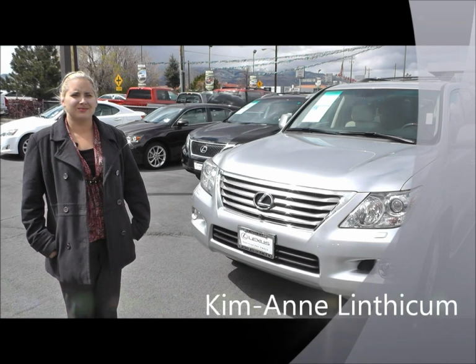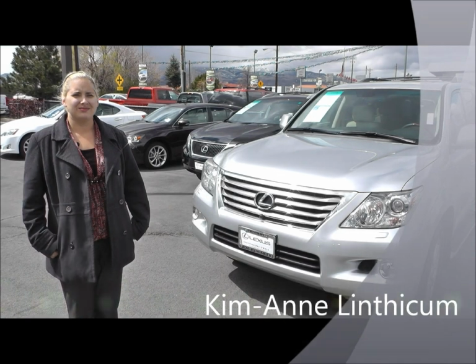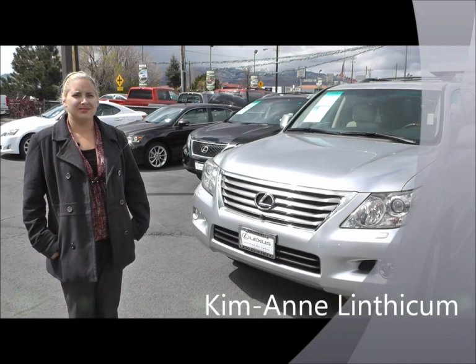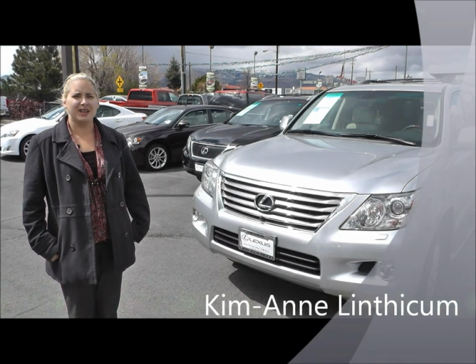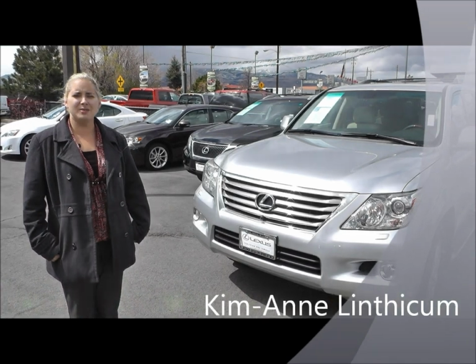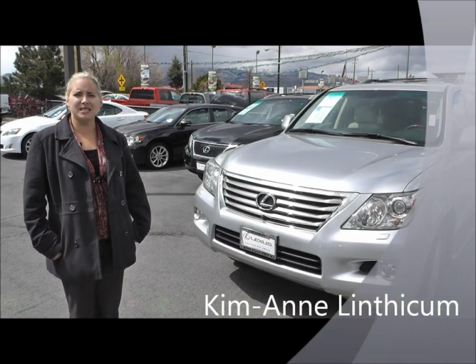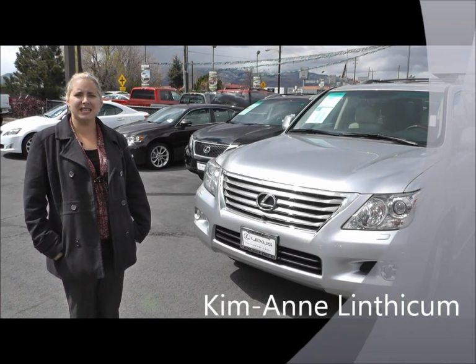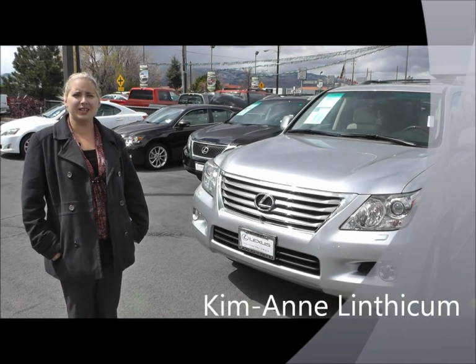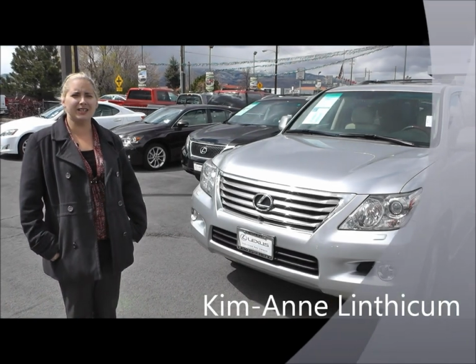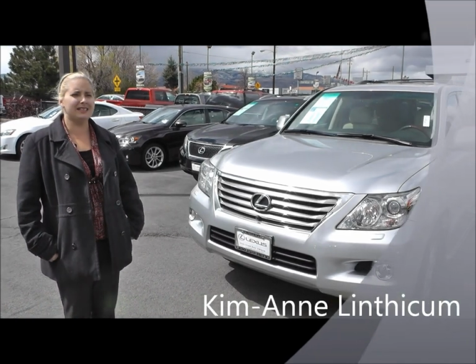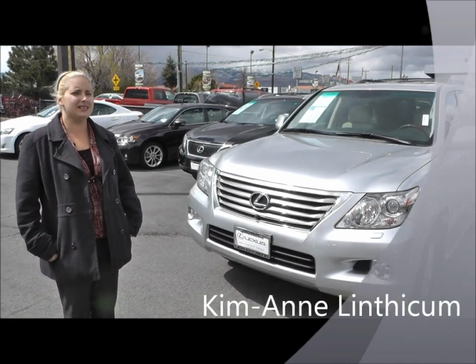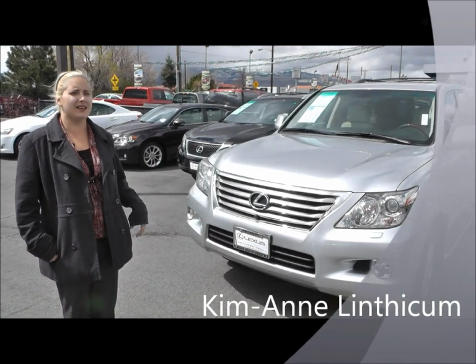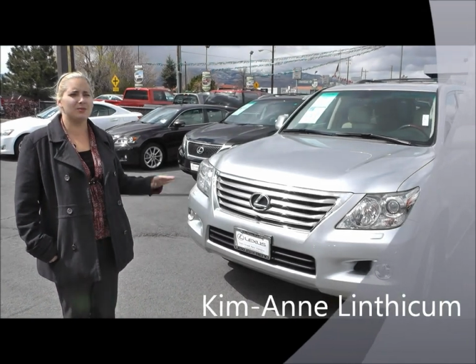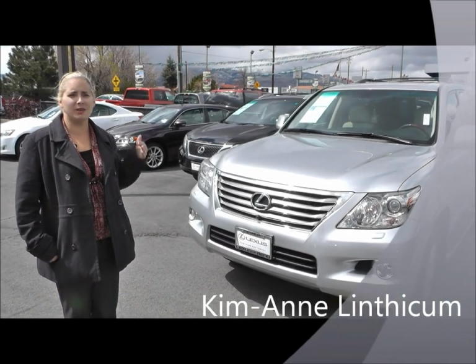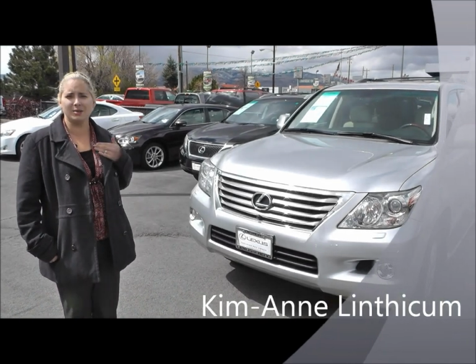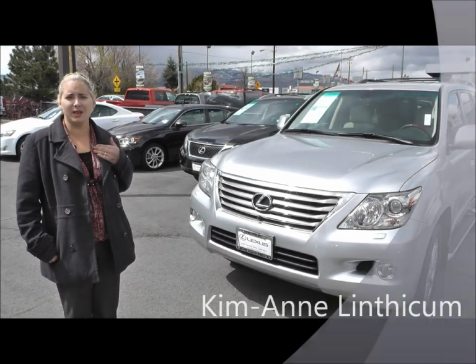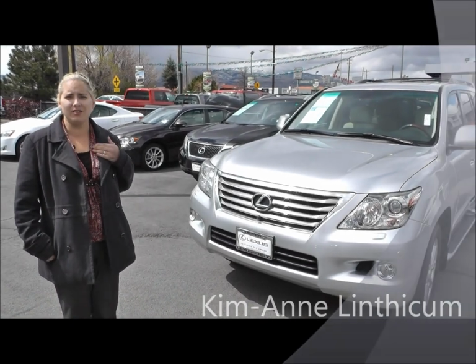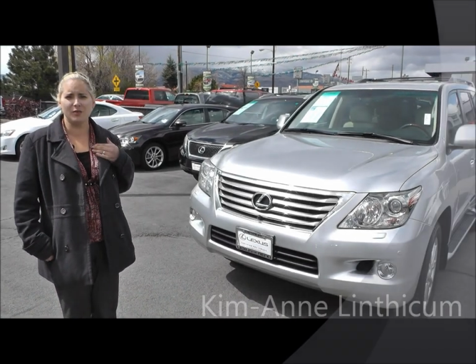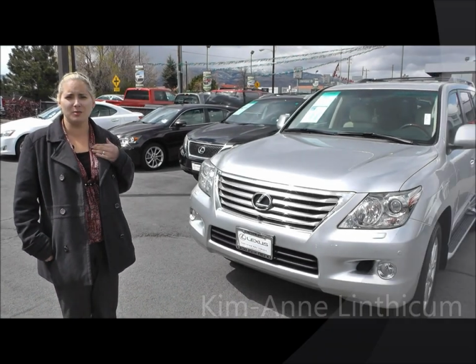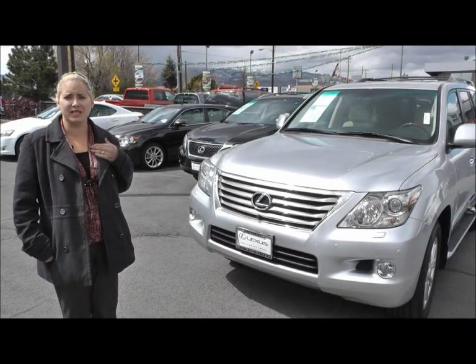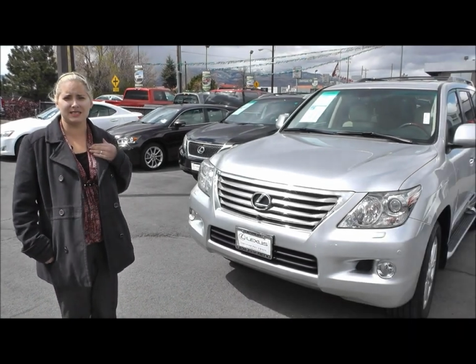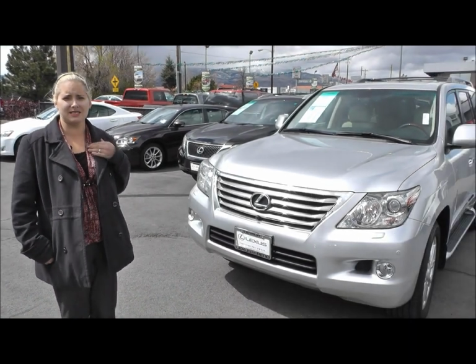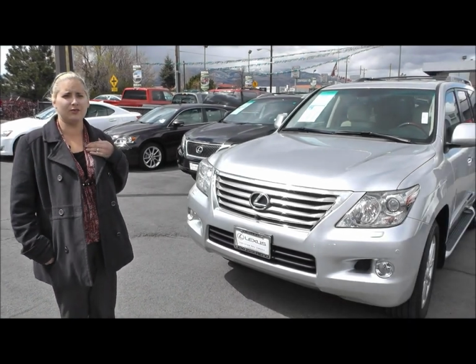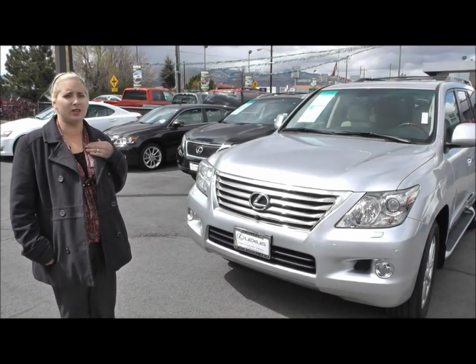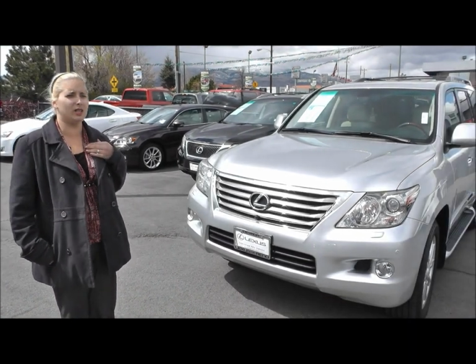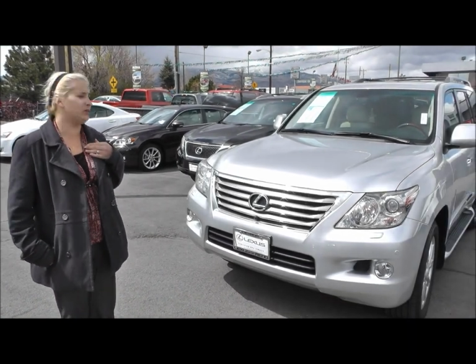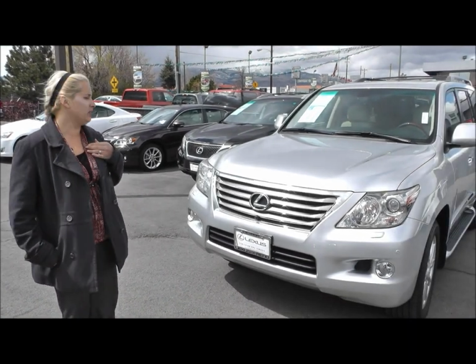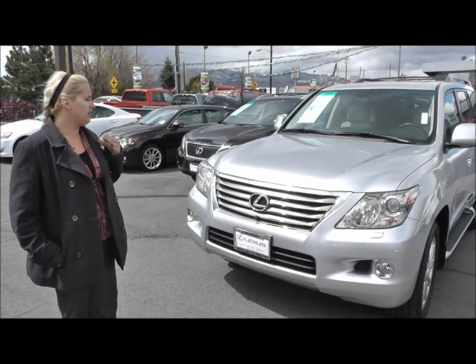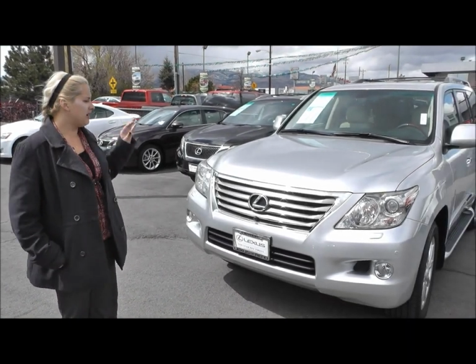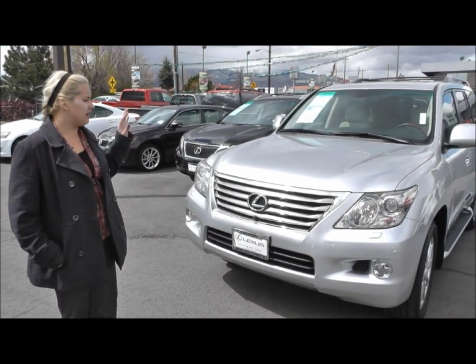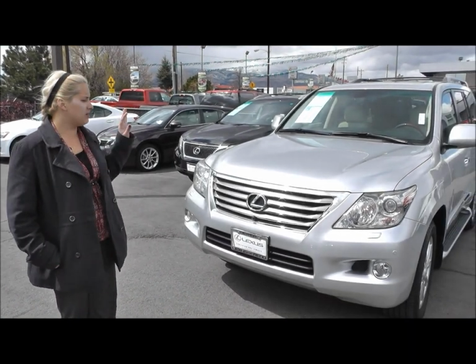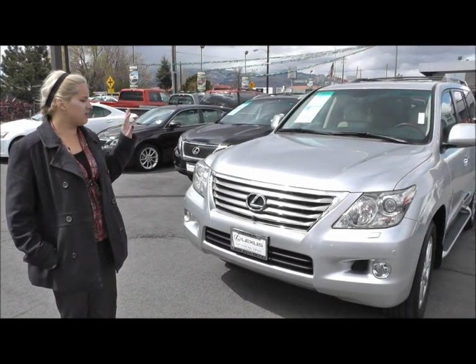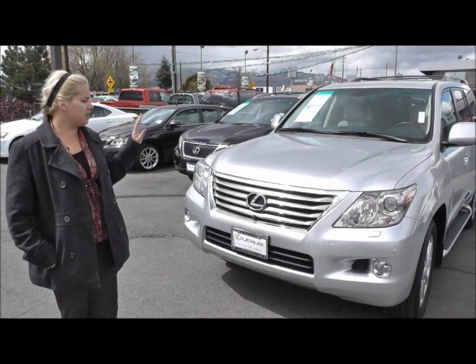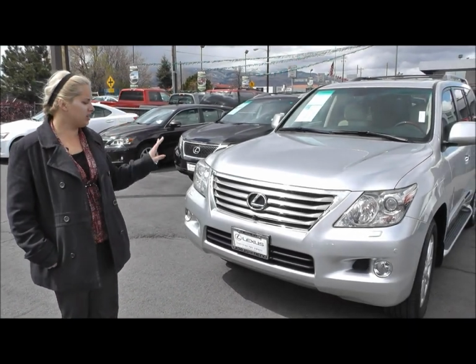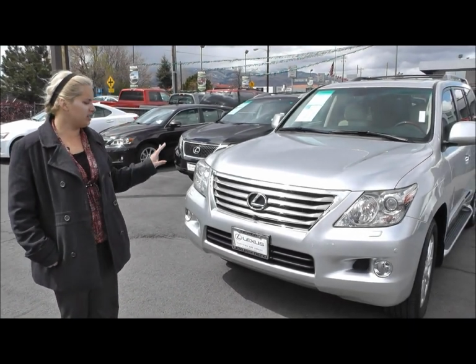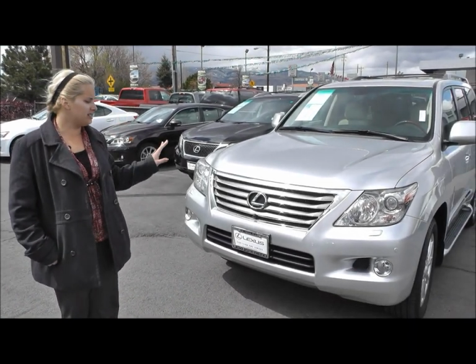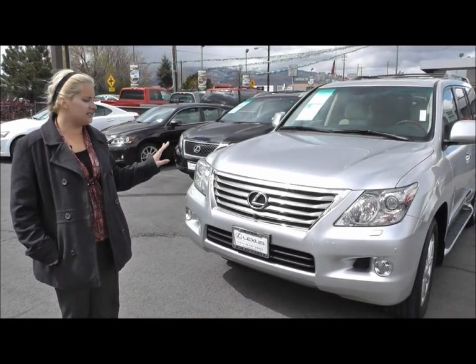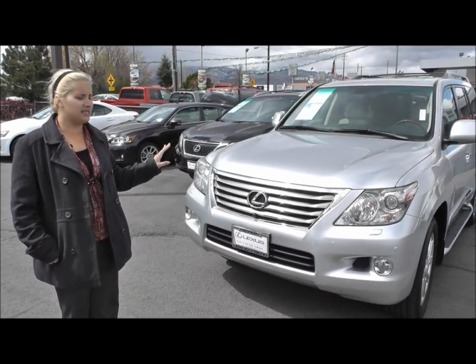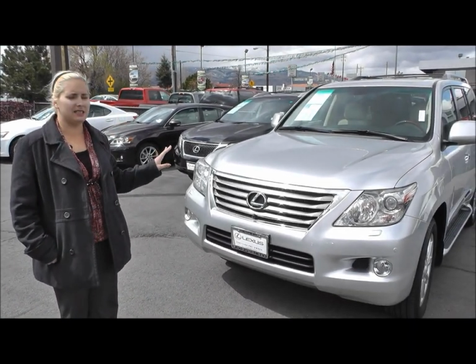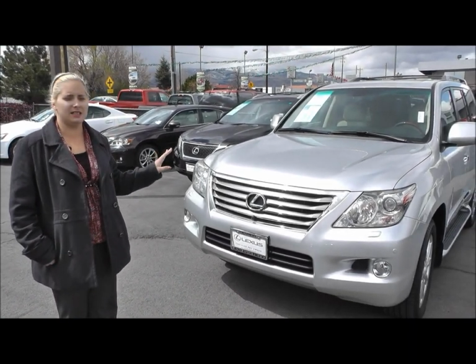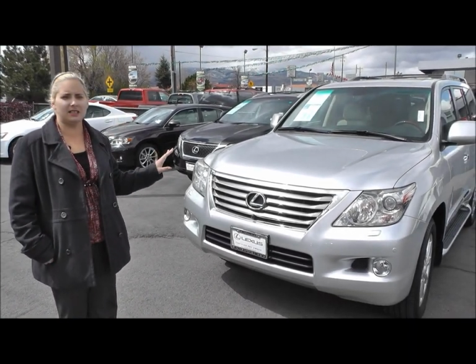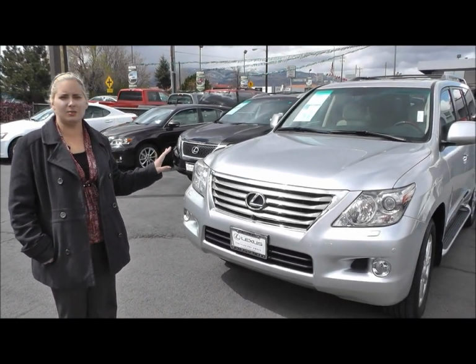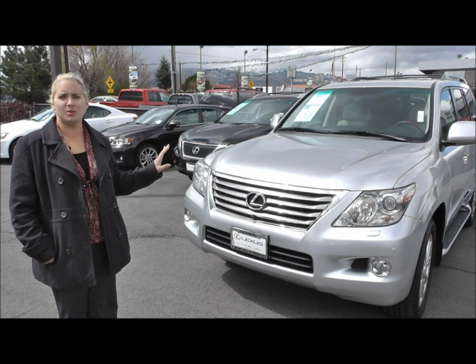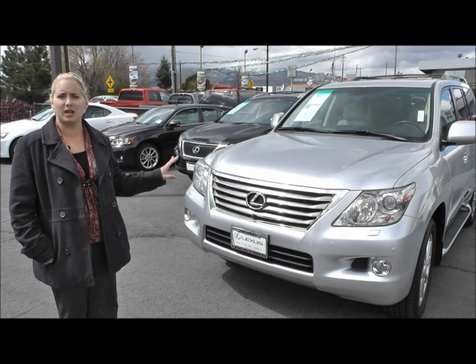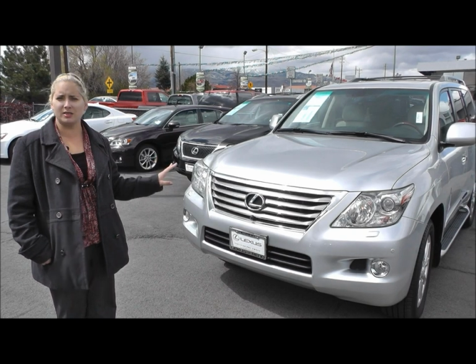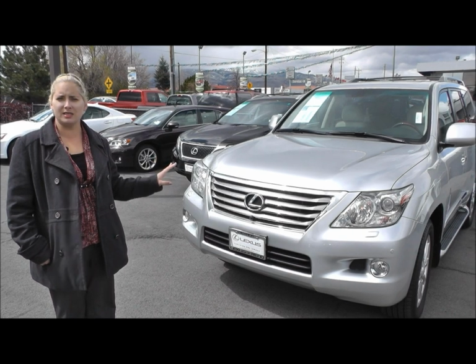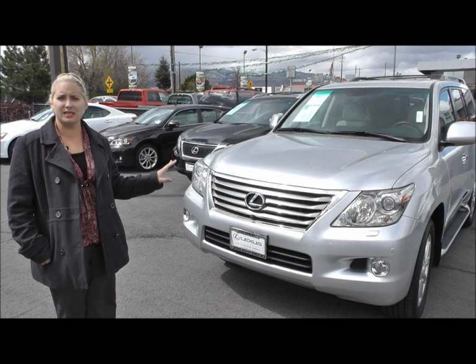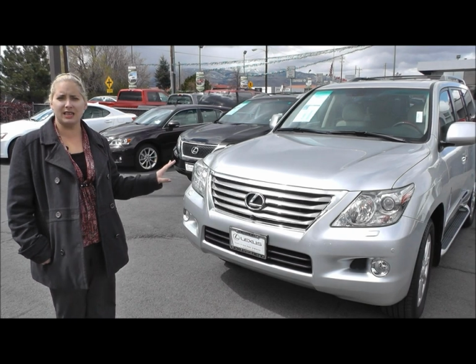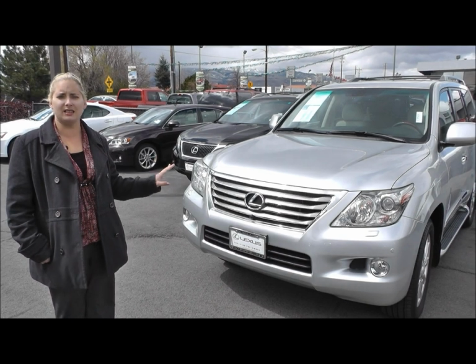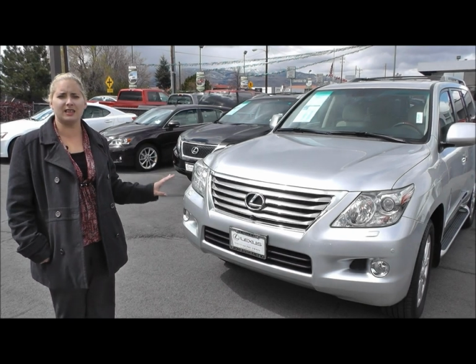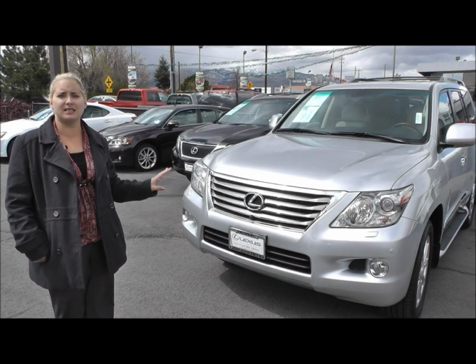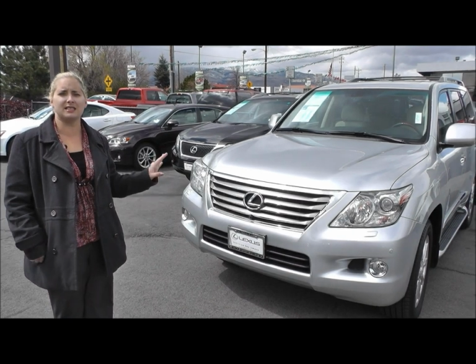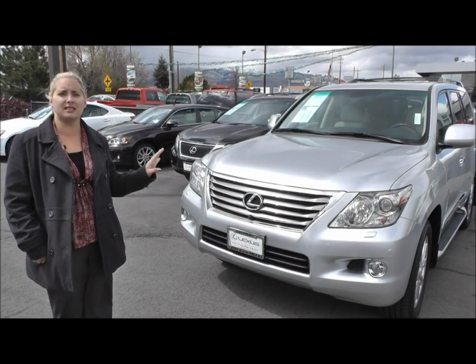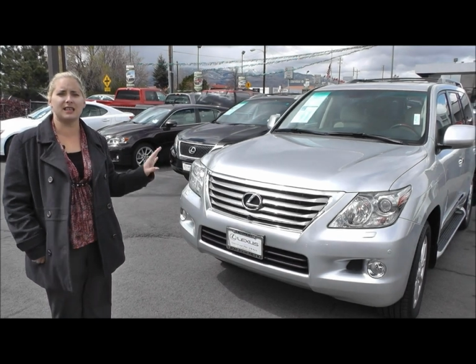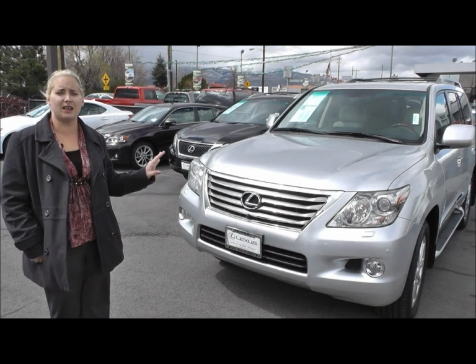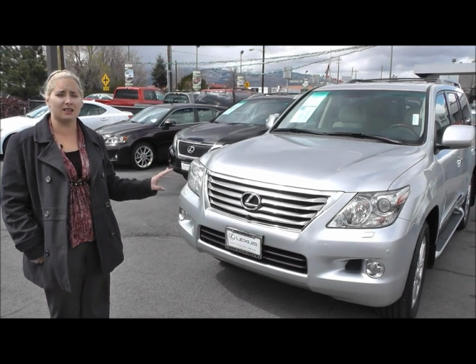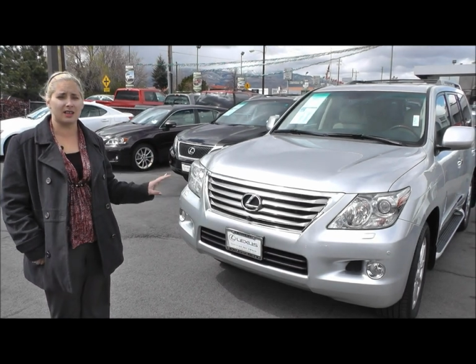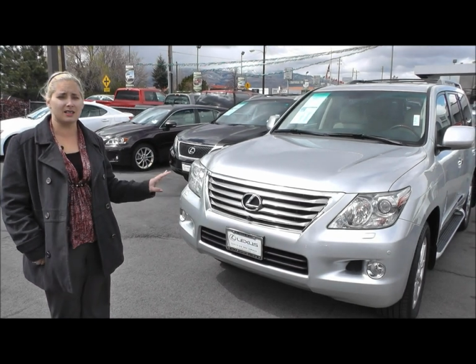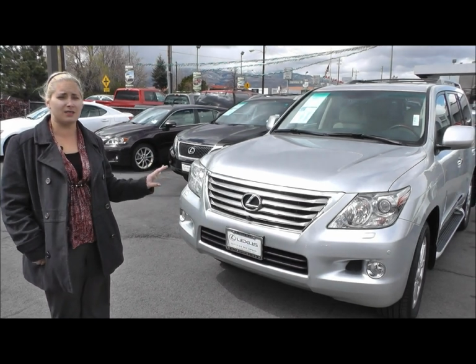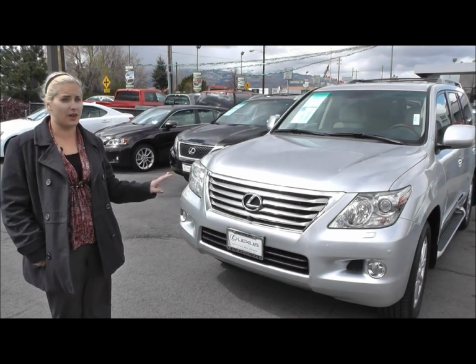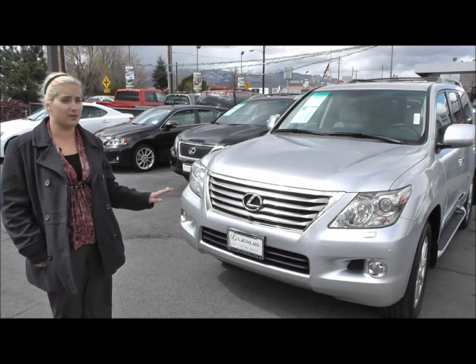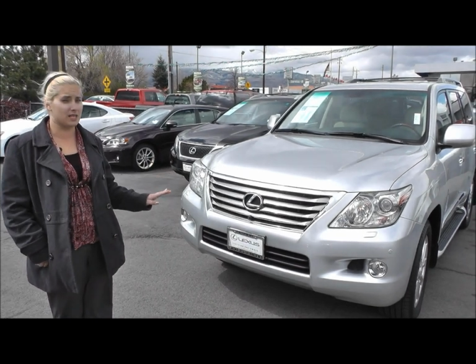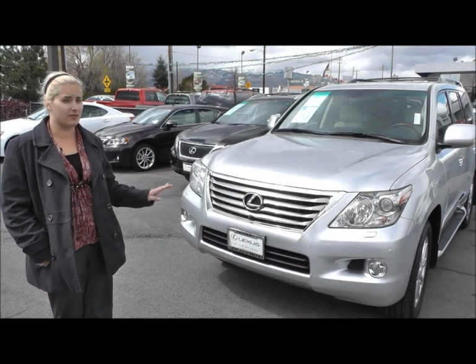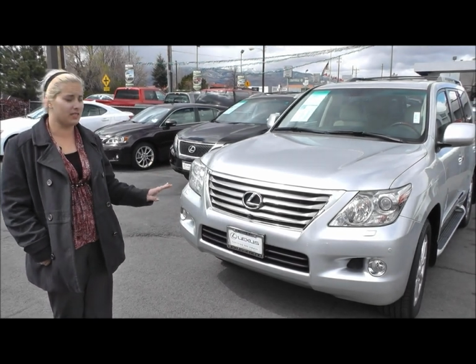Hi, Ms. Erin. I'm Kim Ann from Lexus of Reno. Here is the 2010 Lexus LX 570.